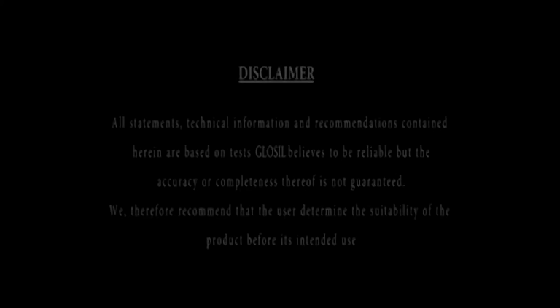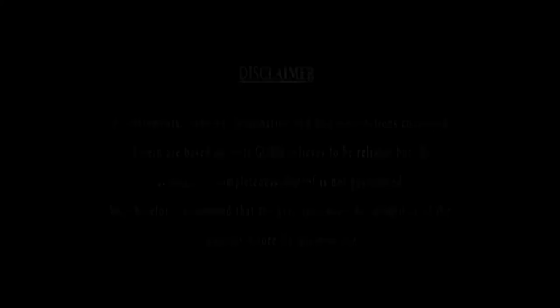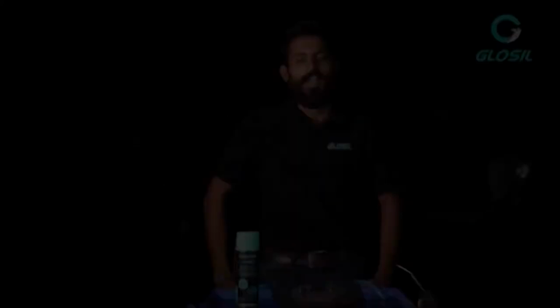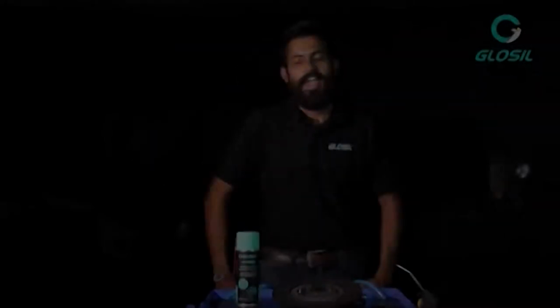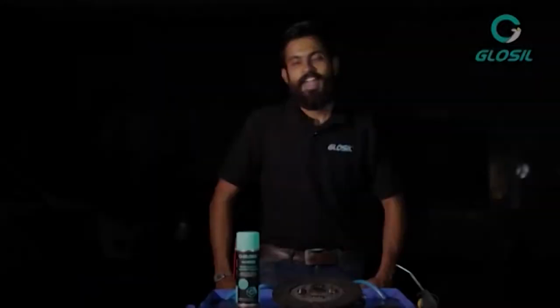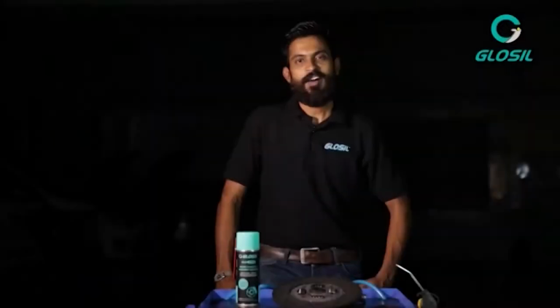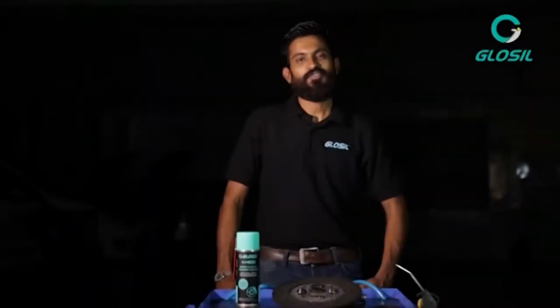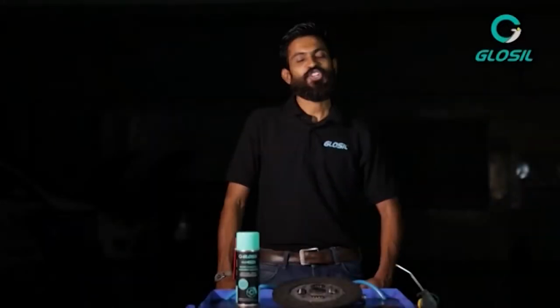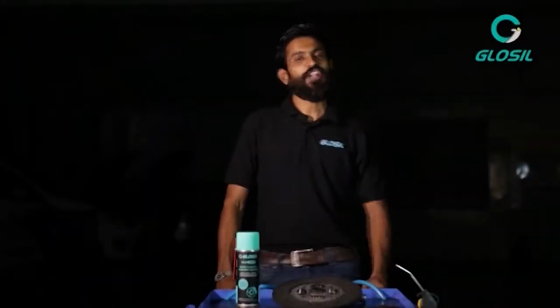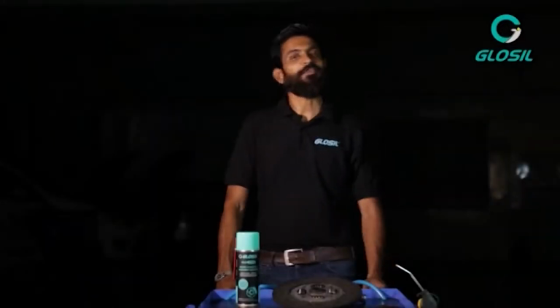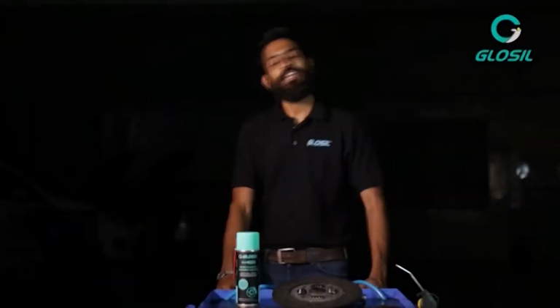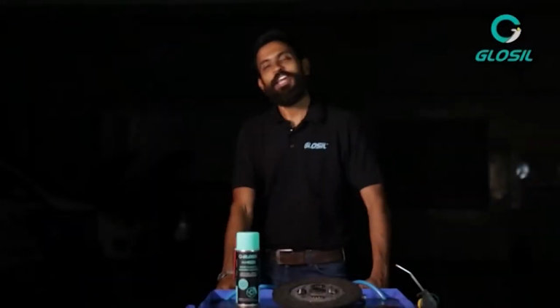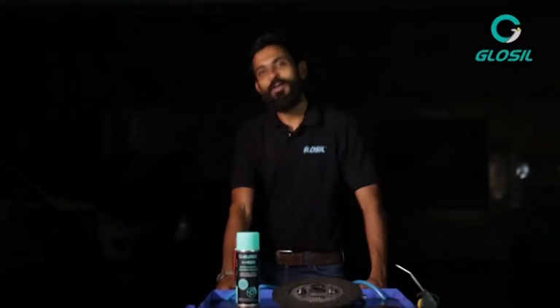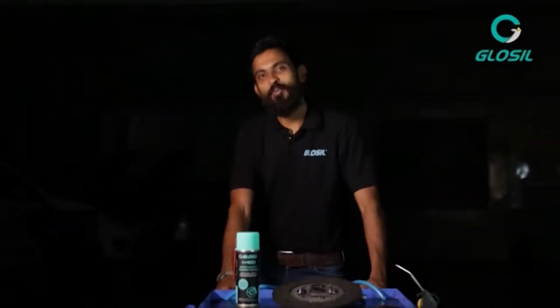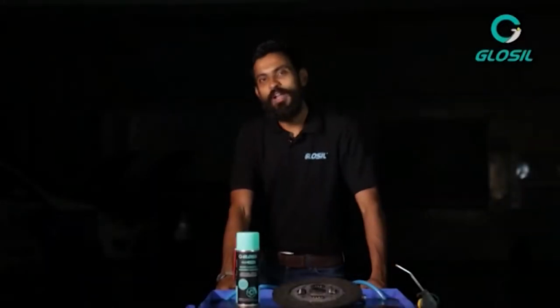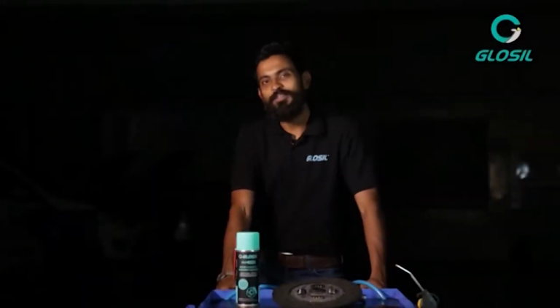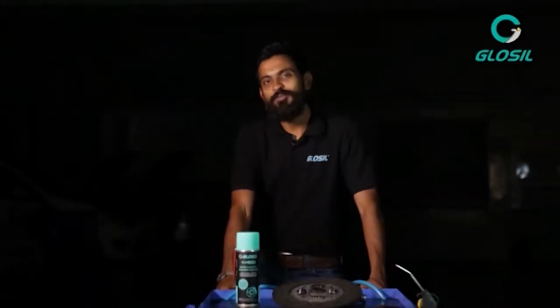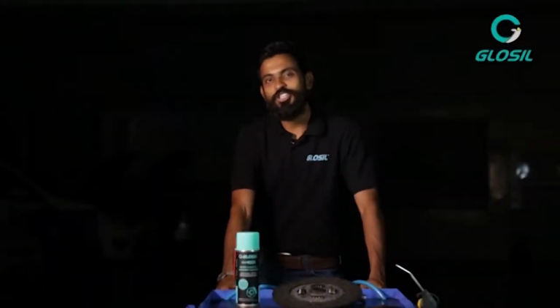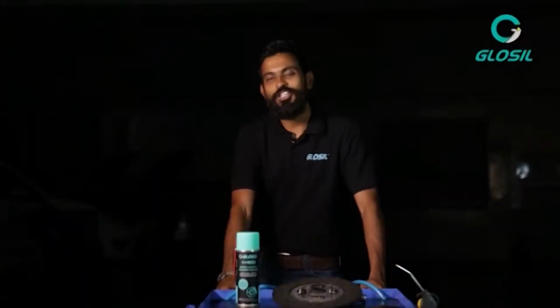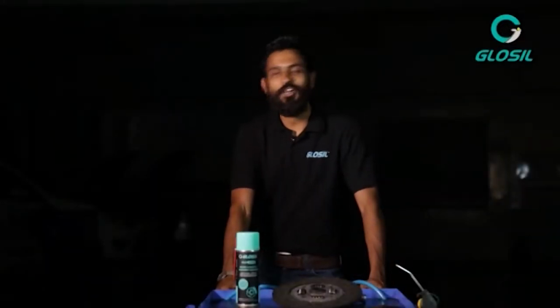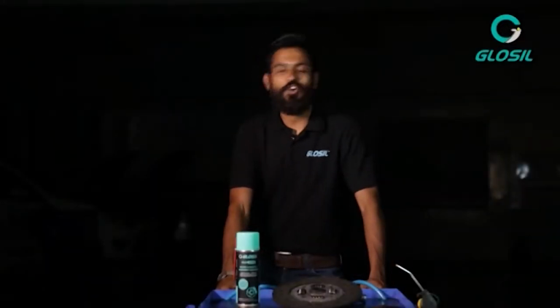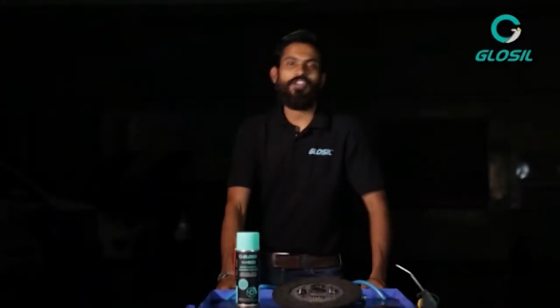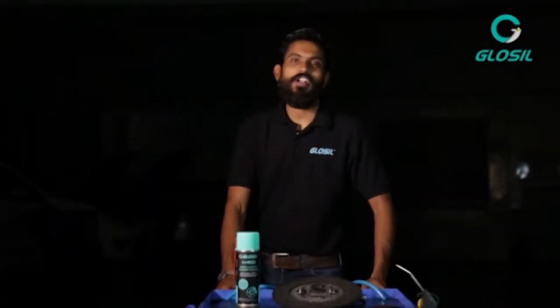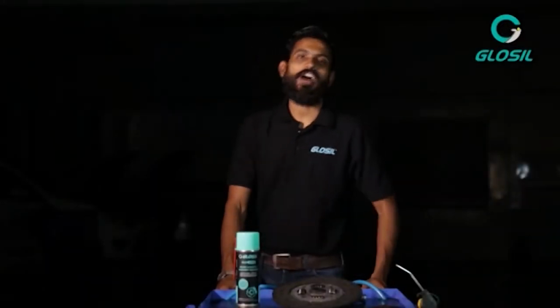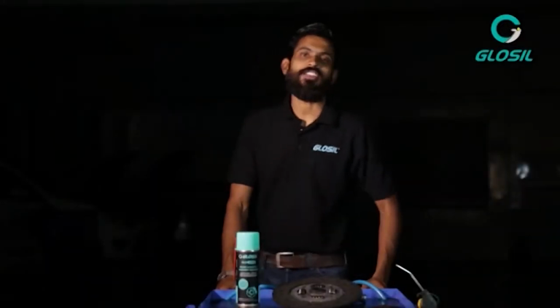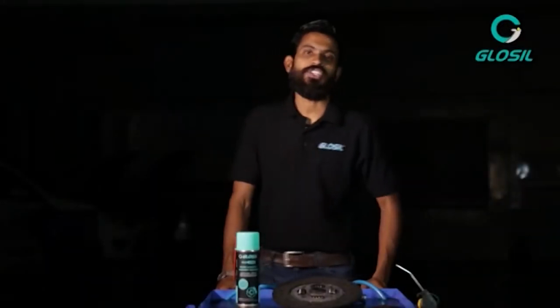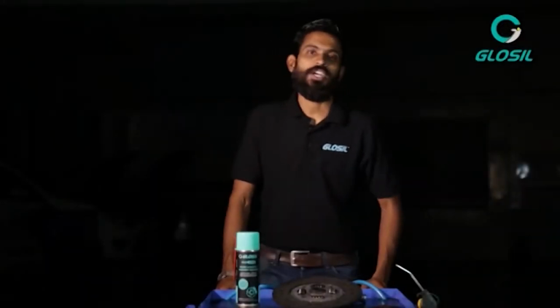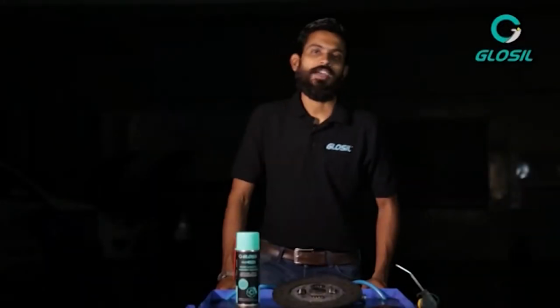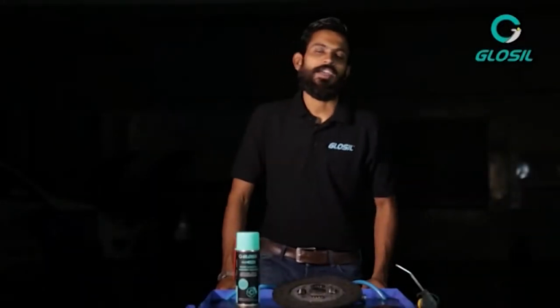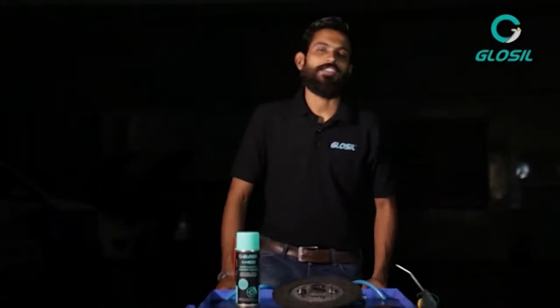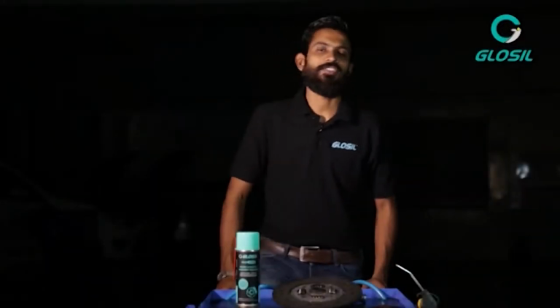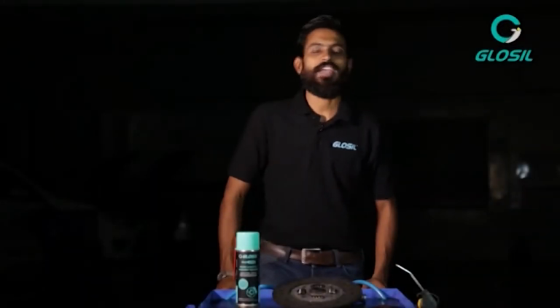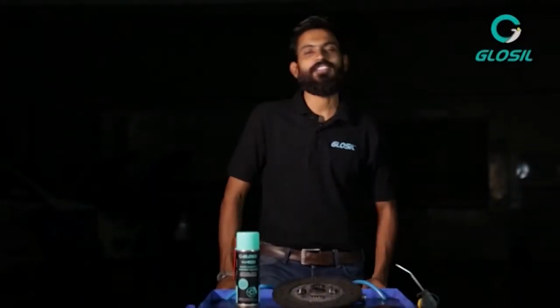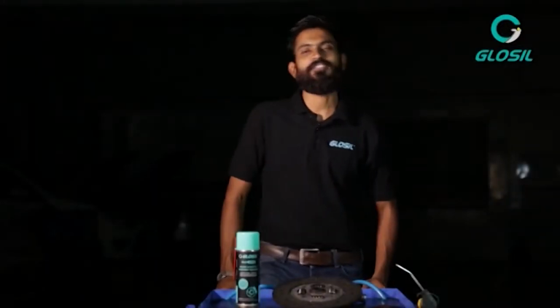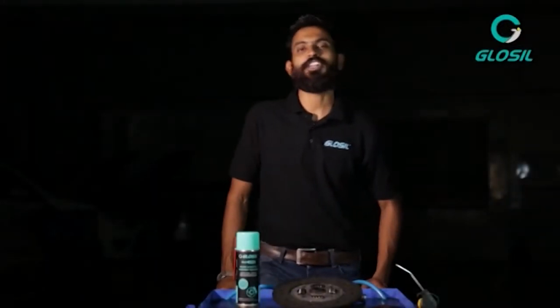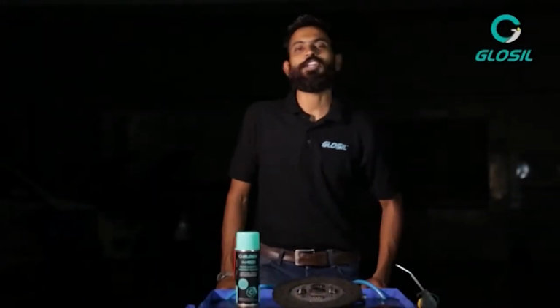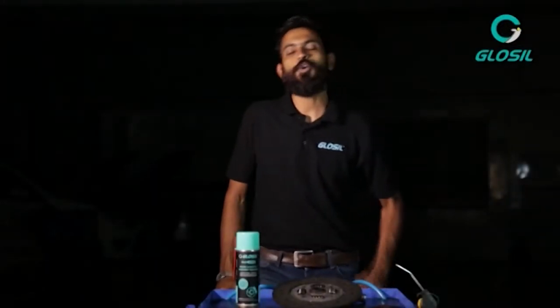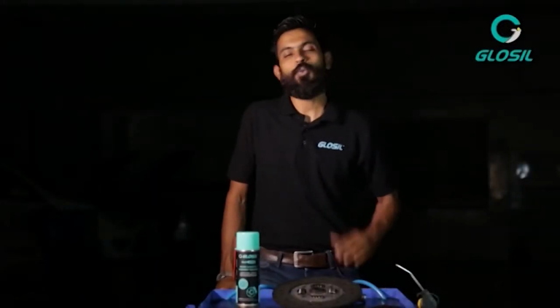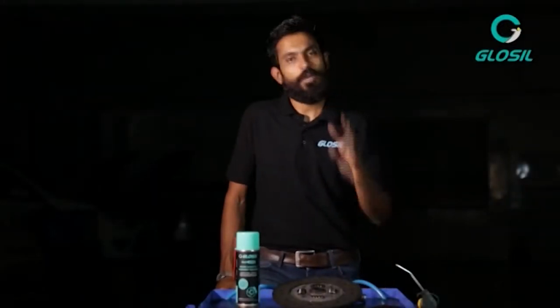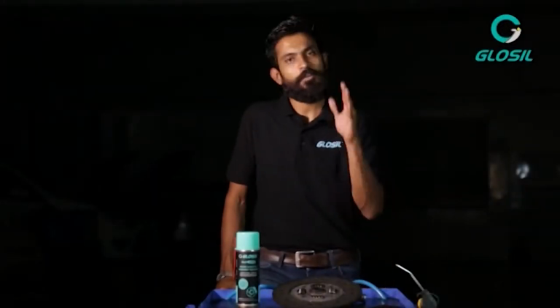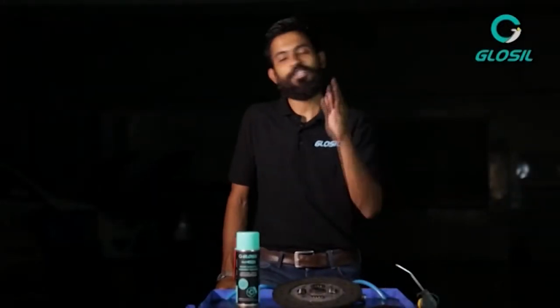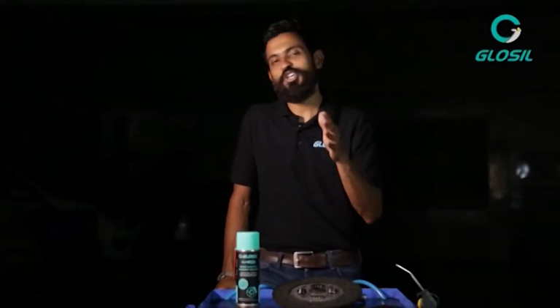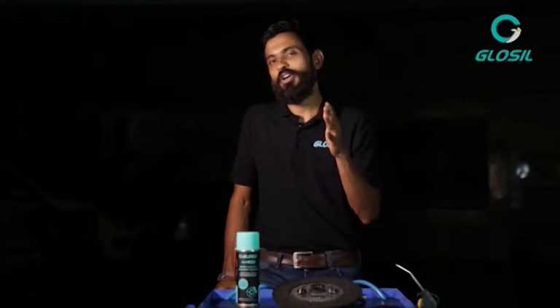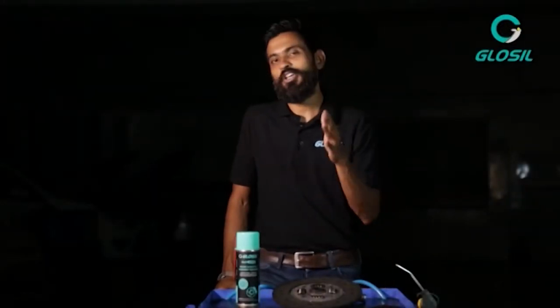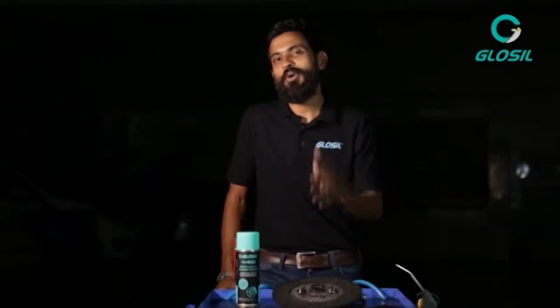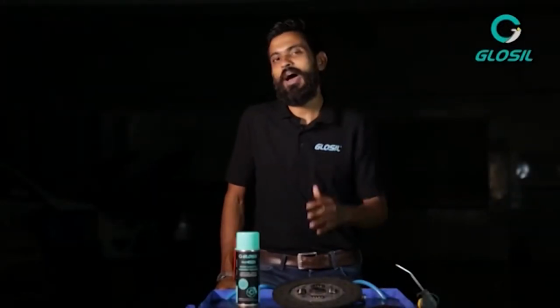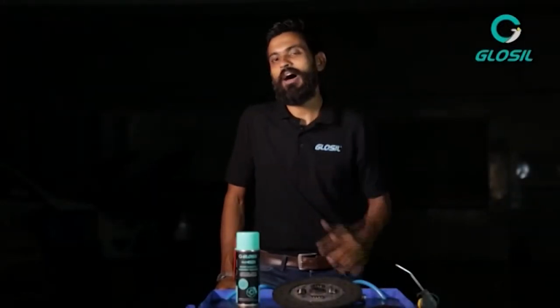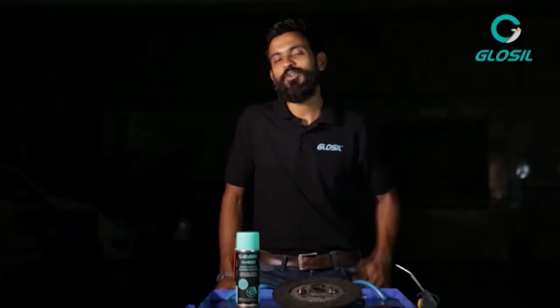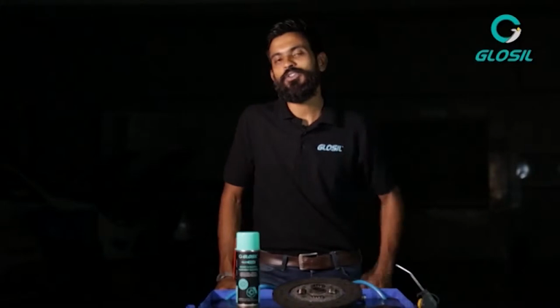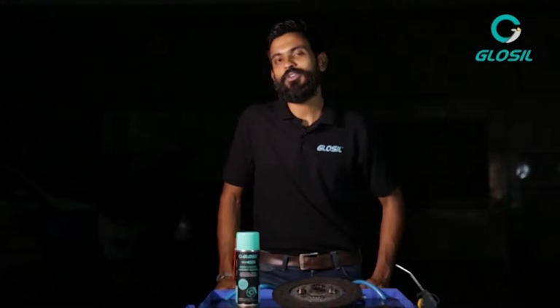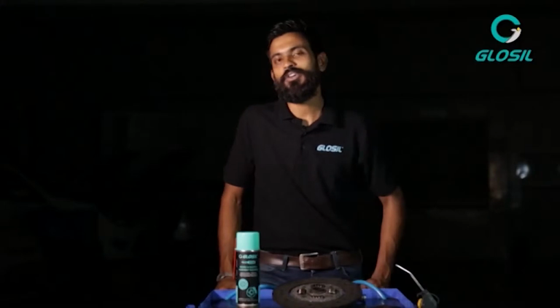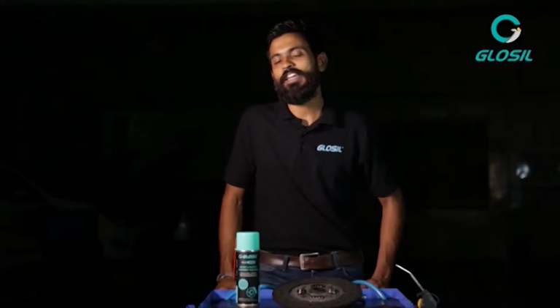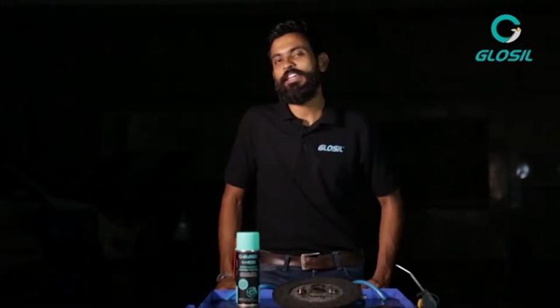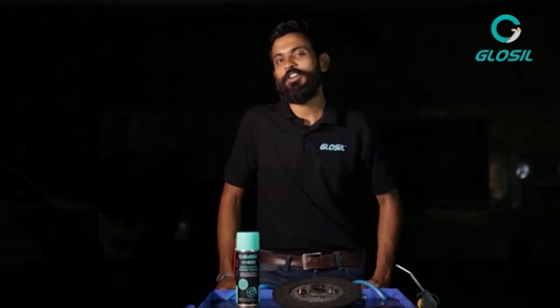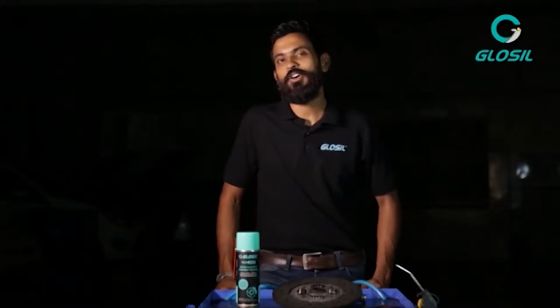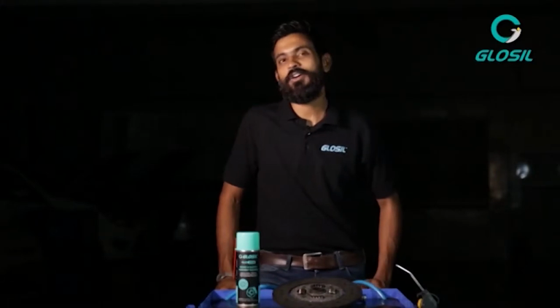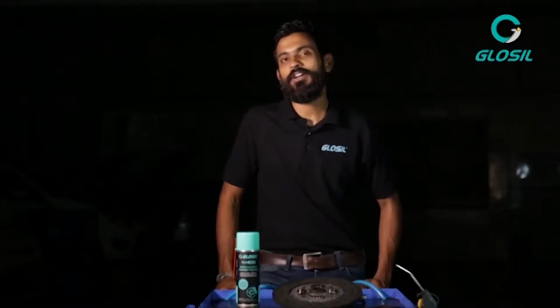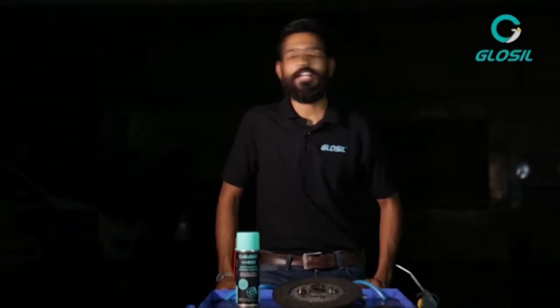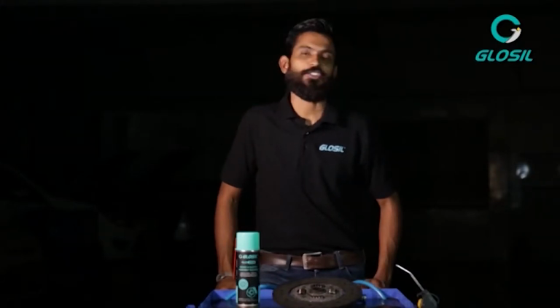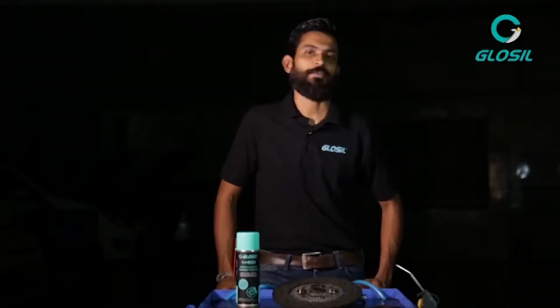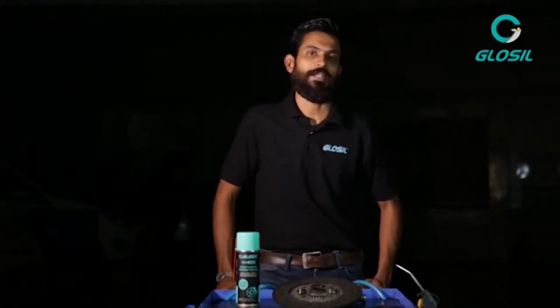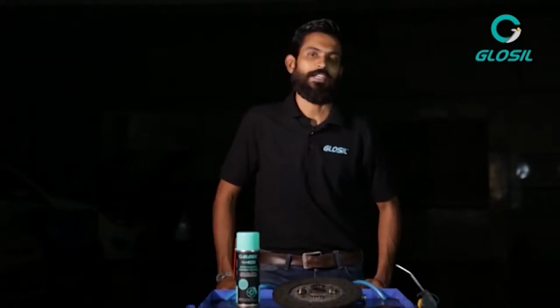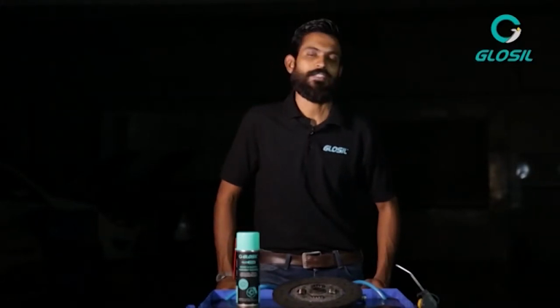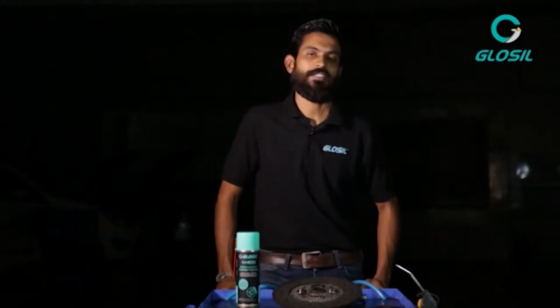Hey, I'm Jeremy and welcome to the Glow Garage. In today's video, we'll be showing you how to clean your clutch plates.